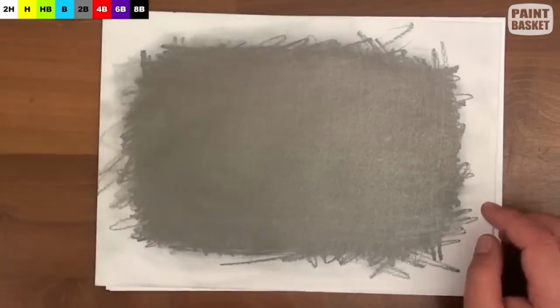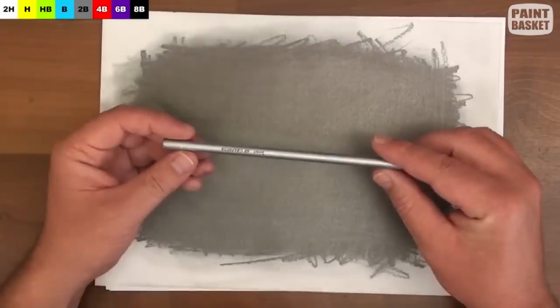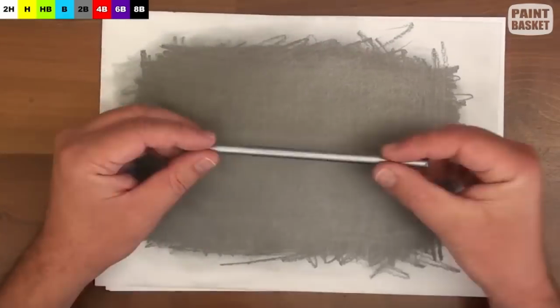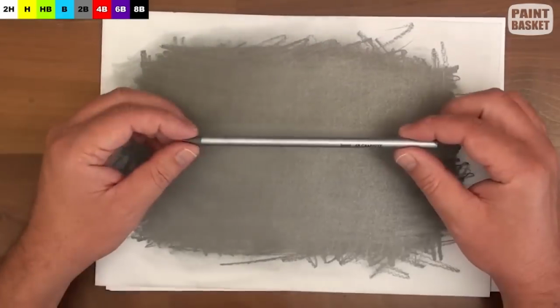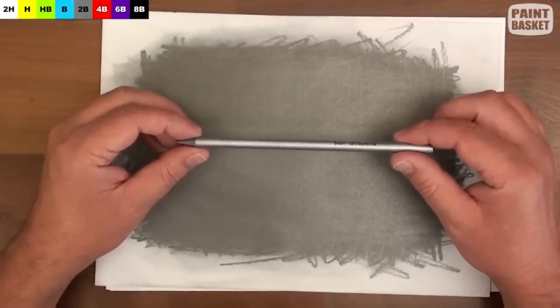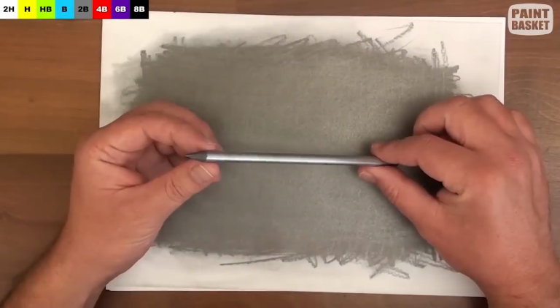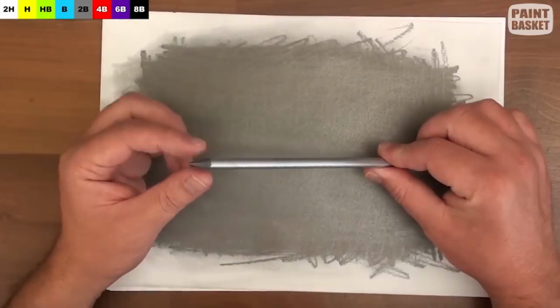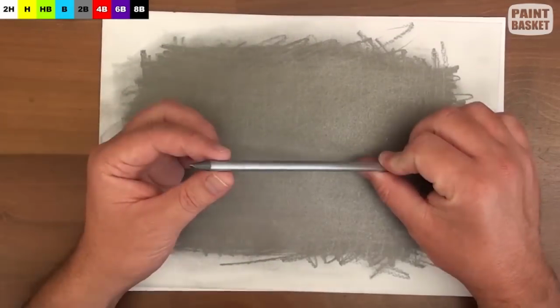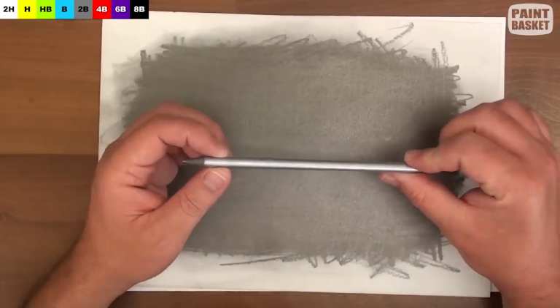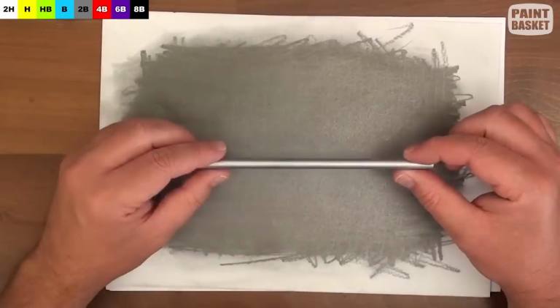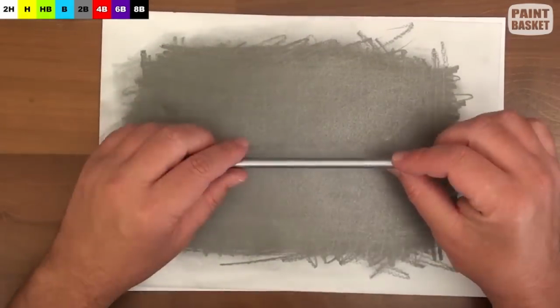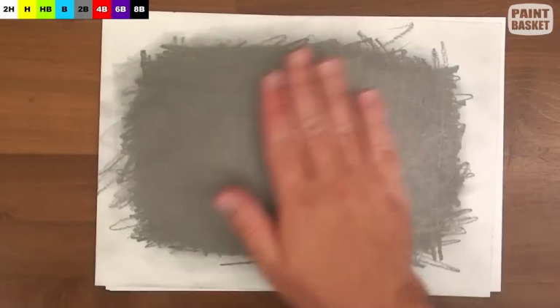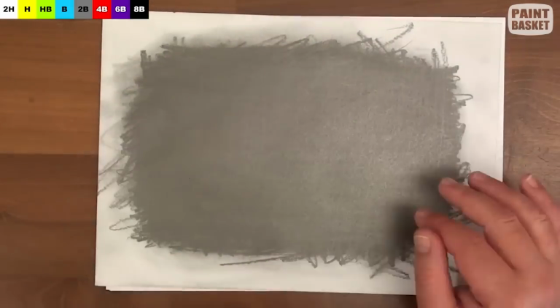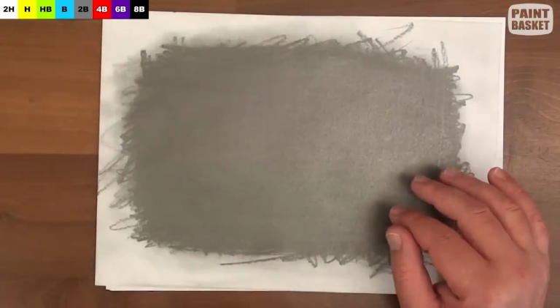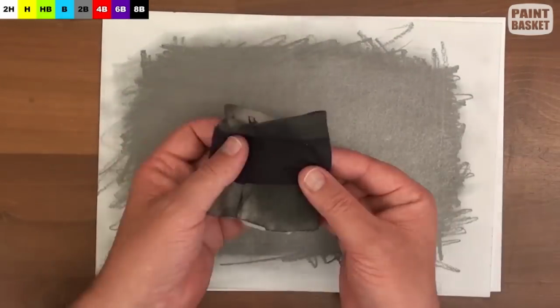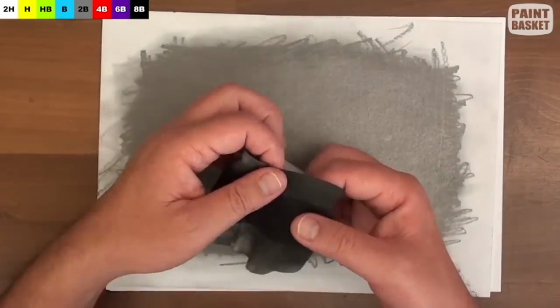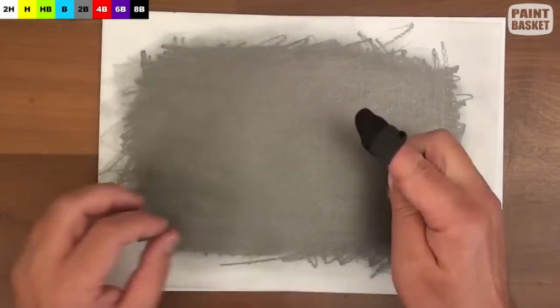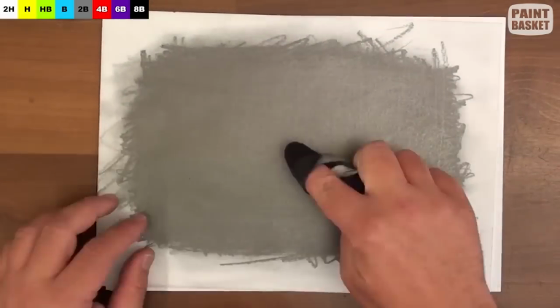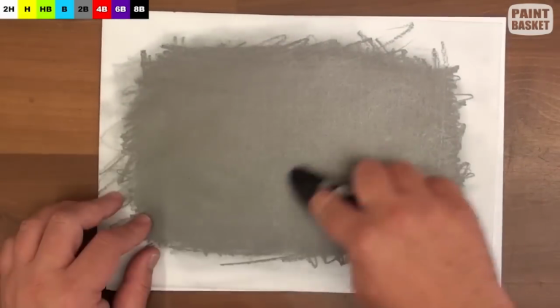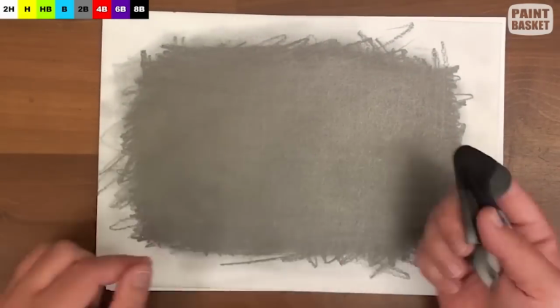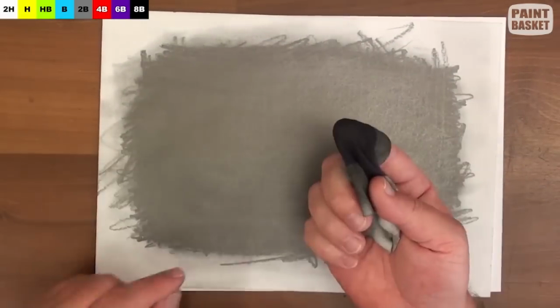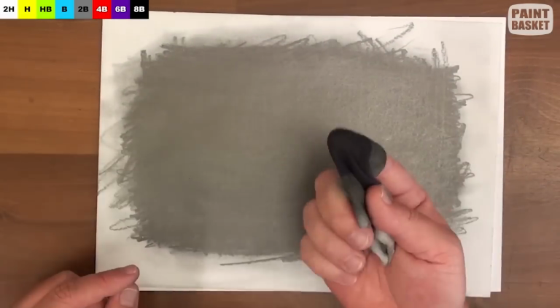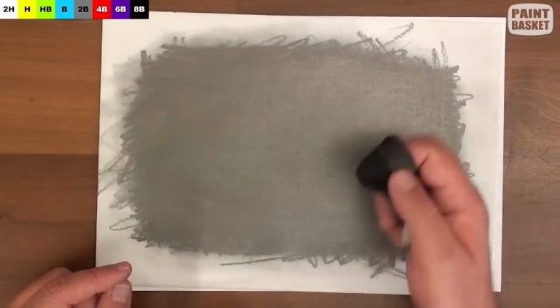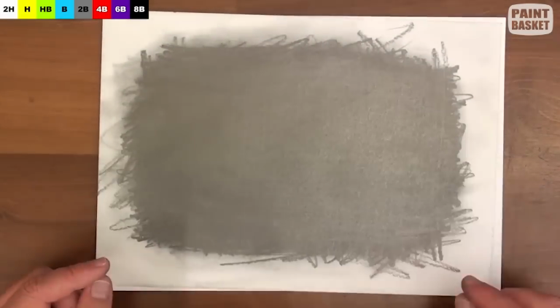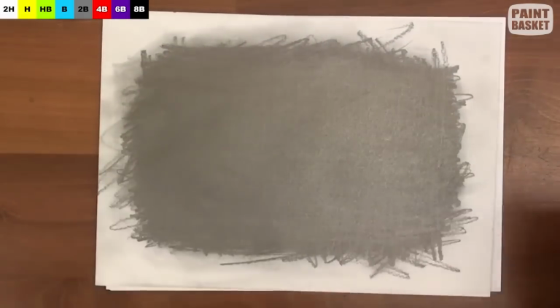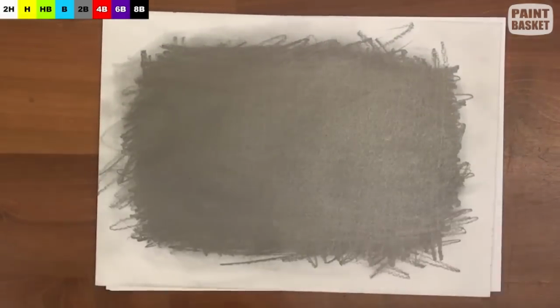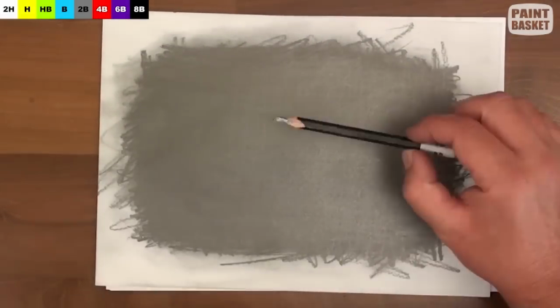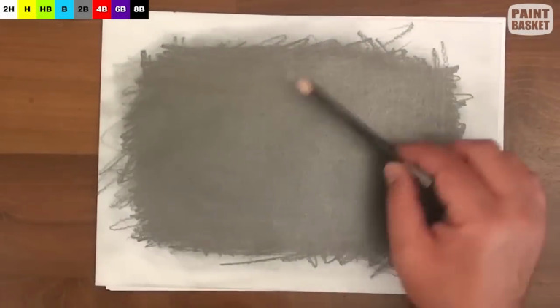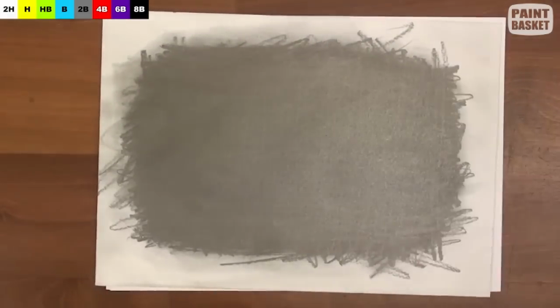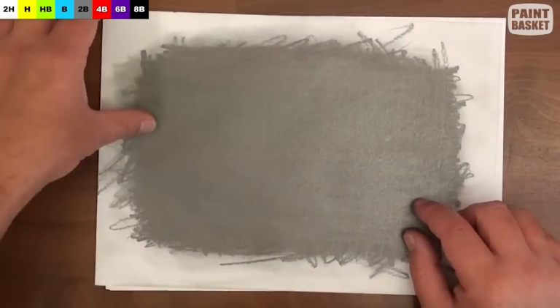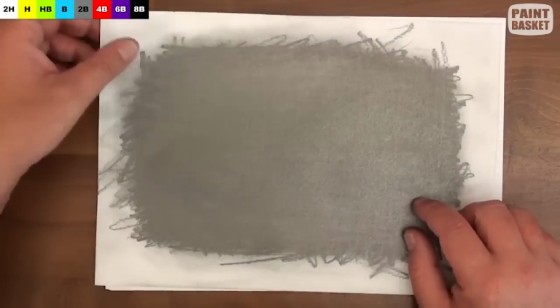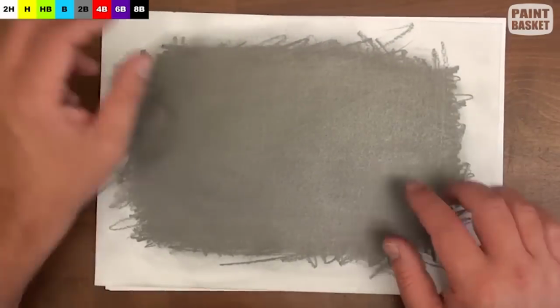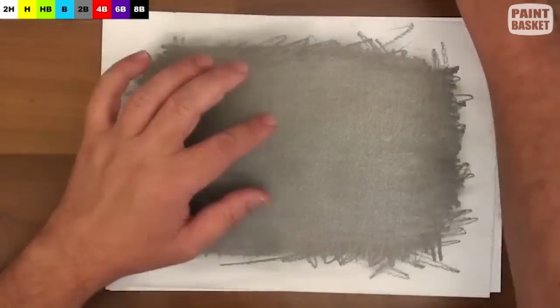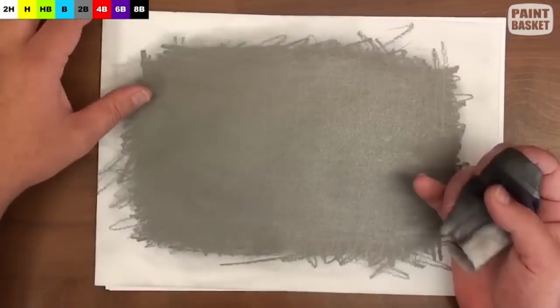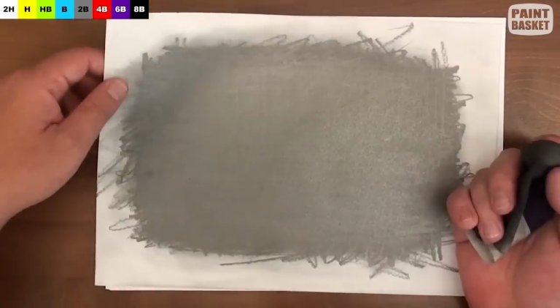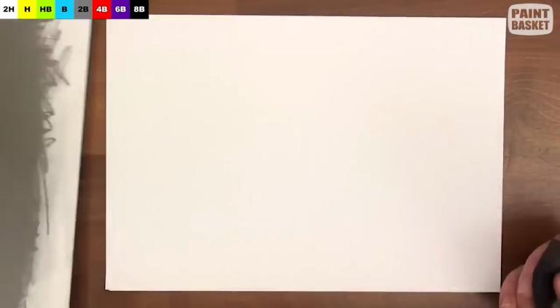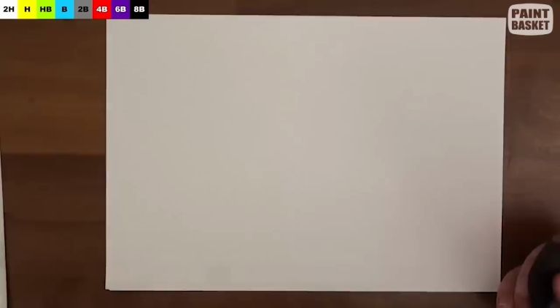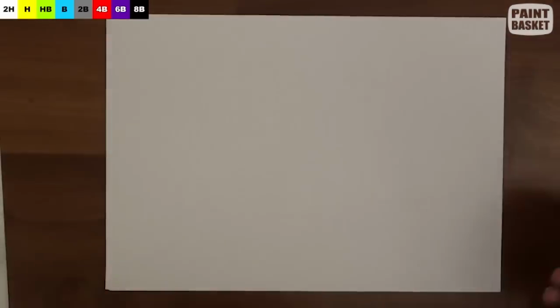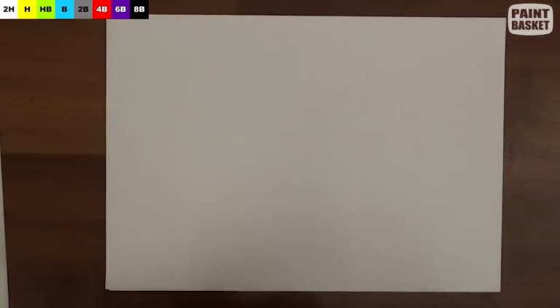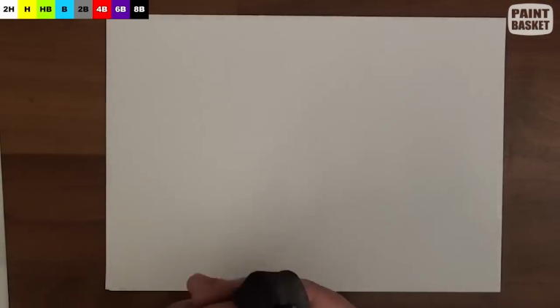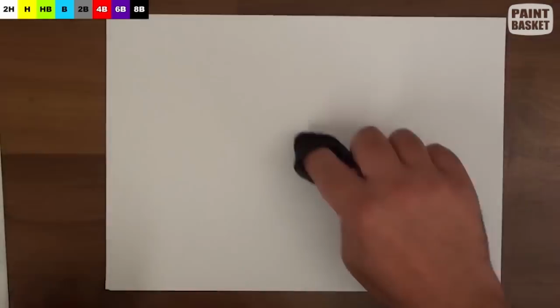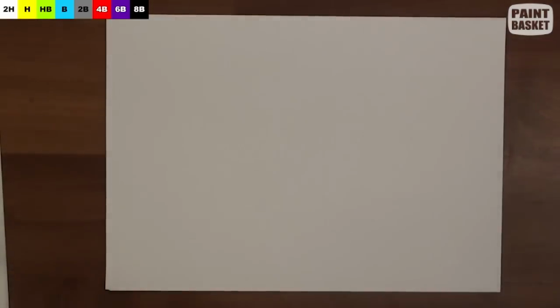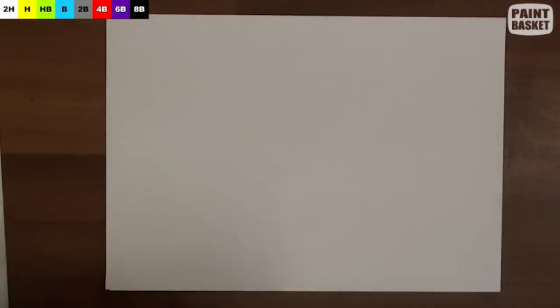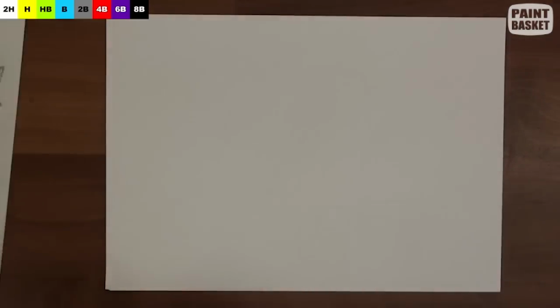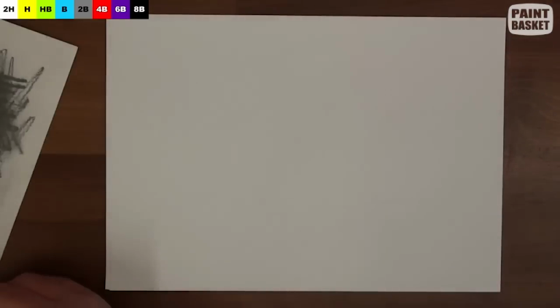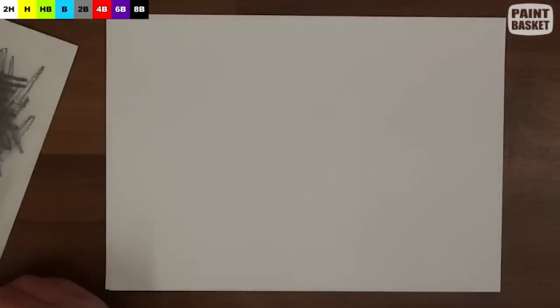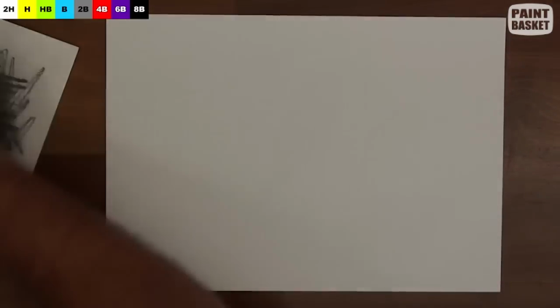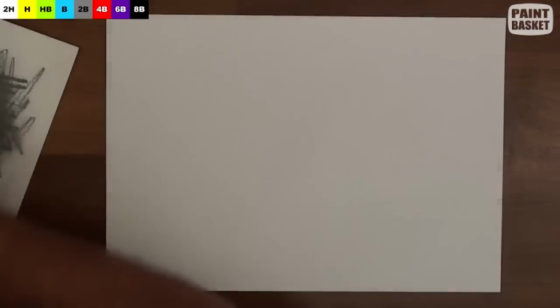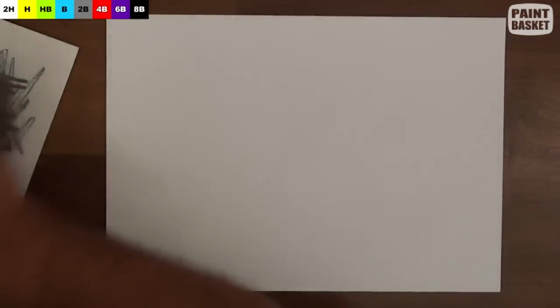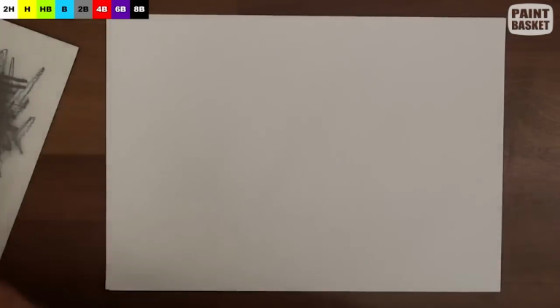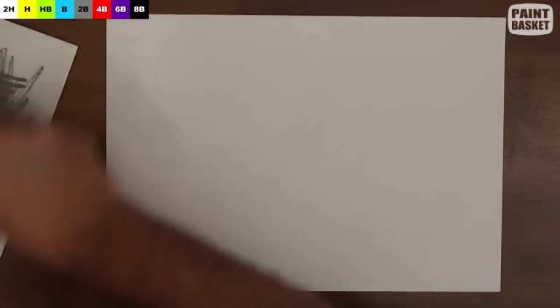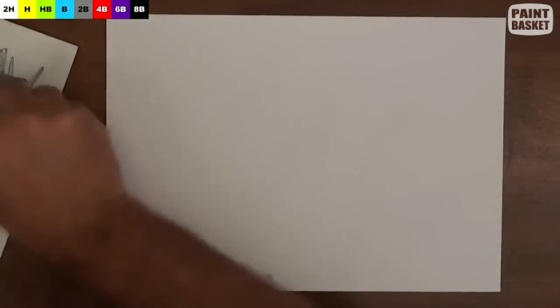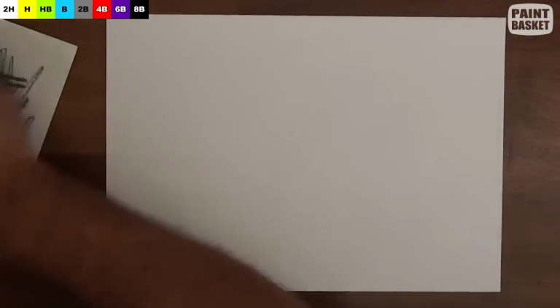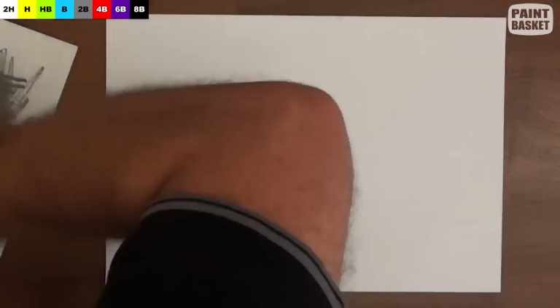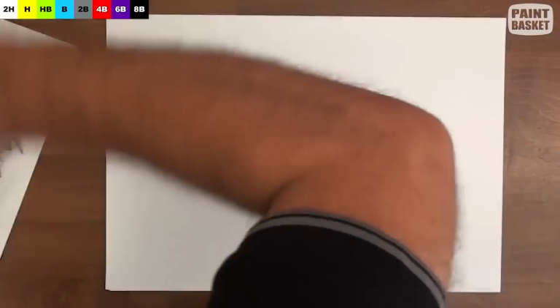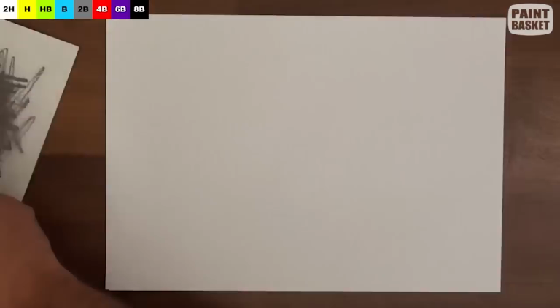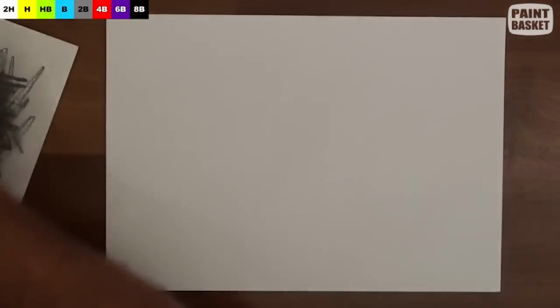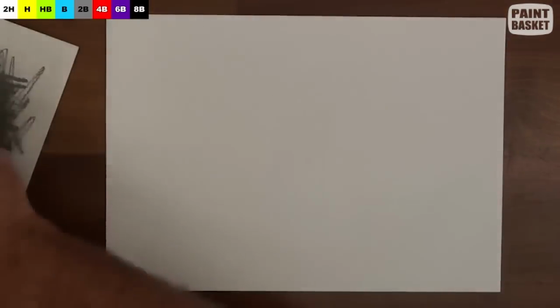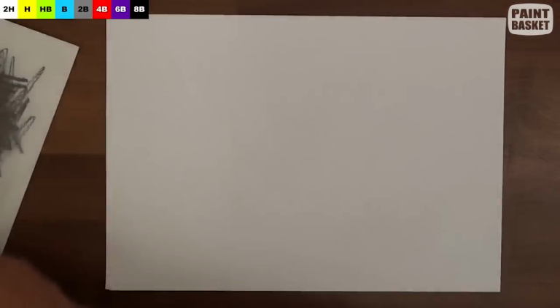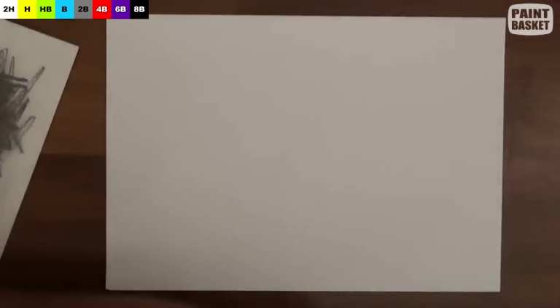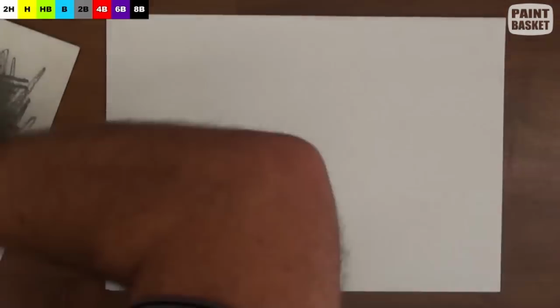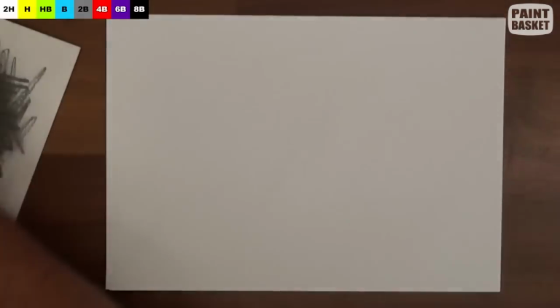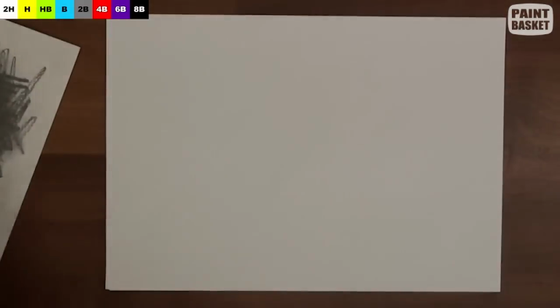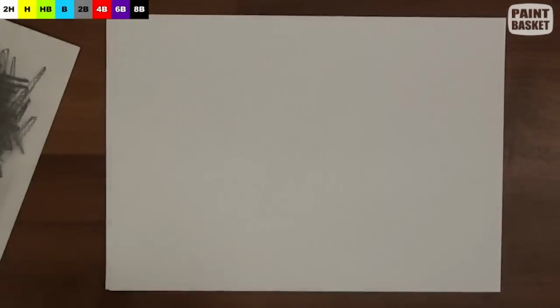Let's draw a sailboat. Start off by covering a spare piece of paper with graphite. We're going to use this and a cloth to draw with.